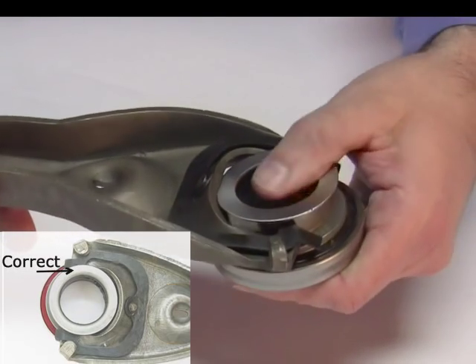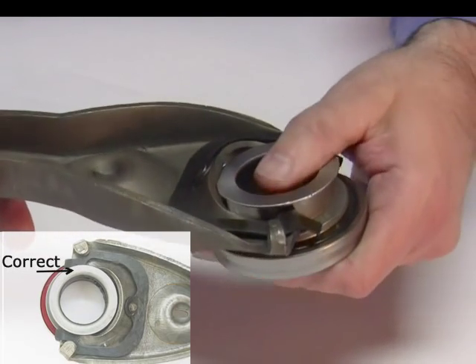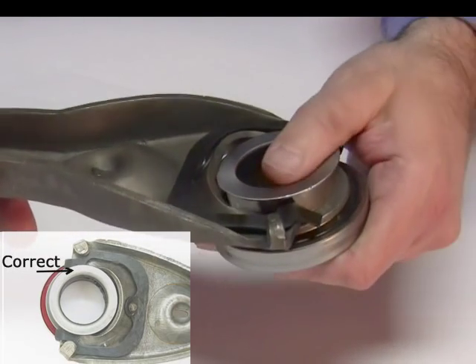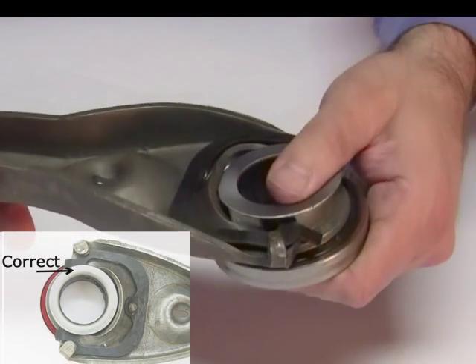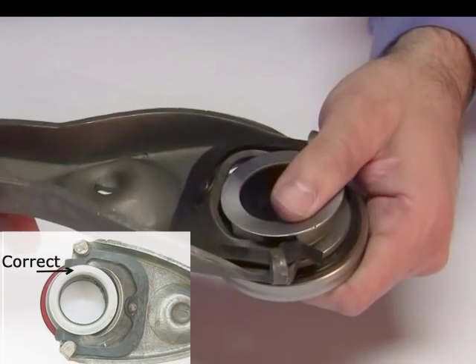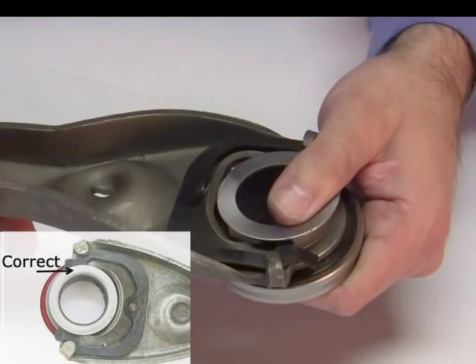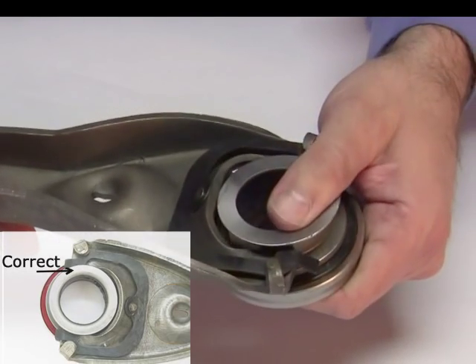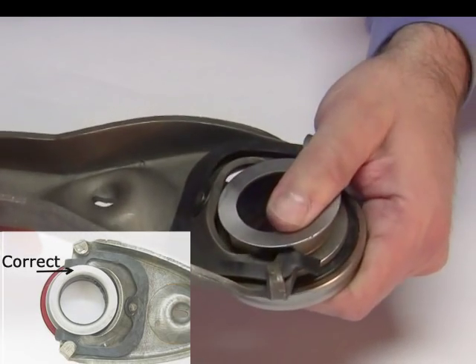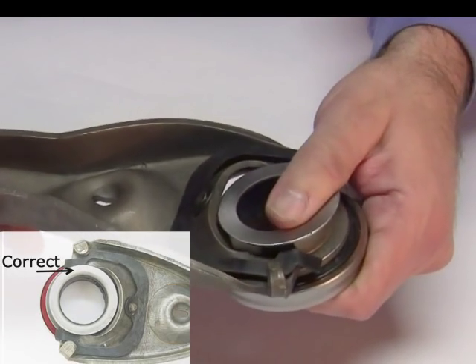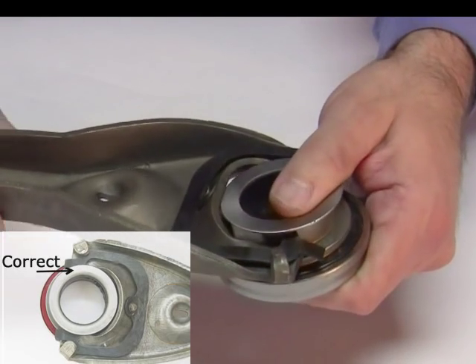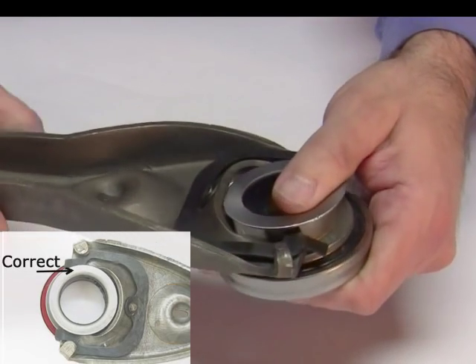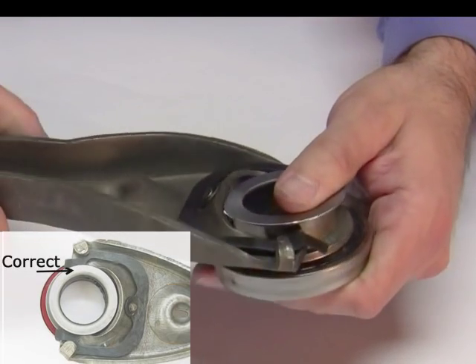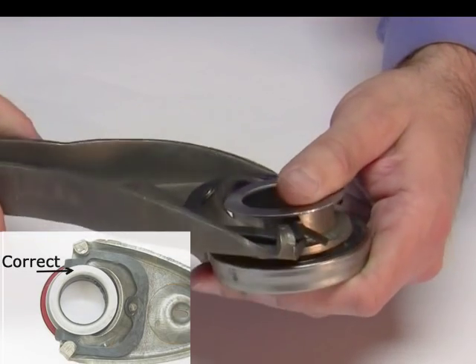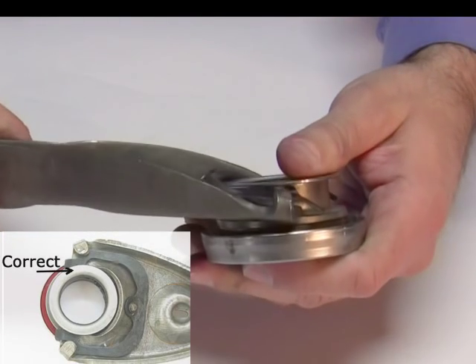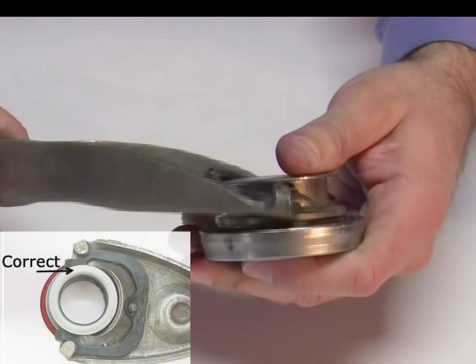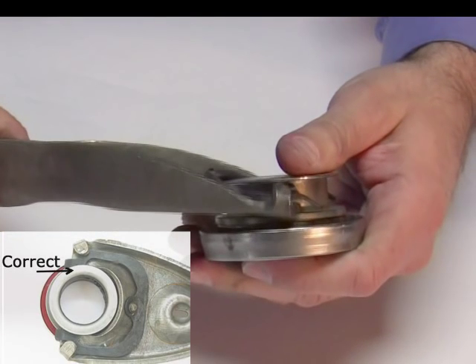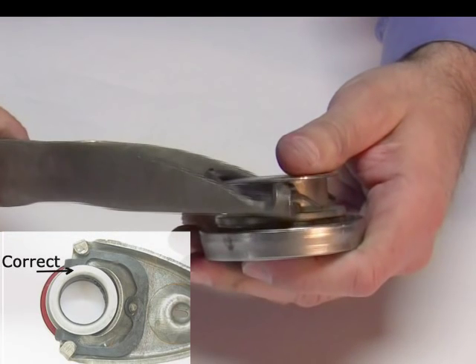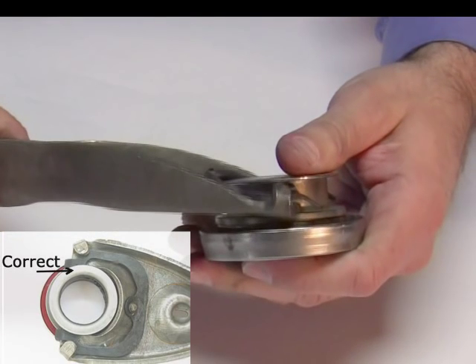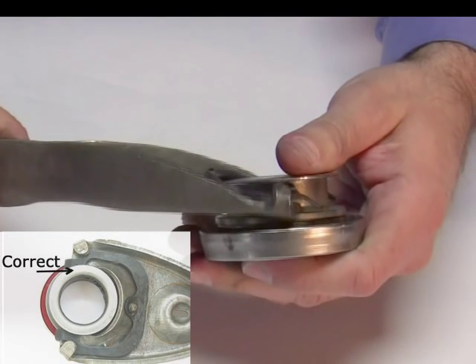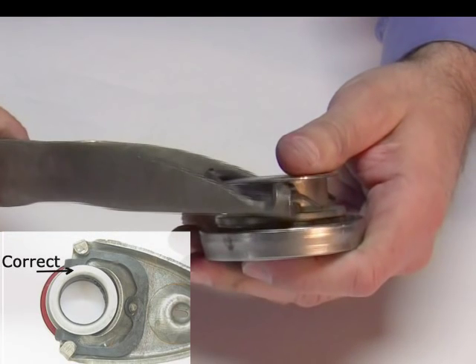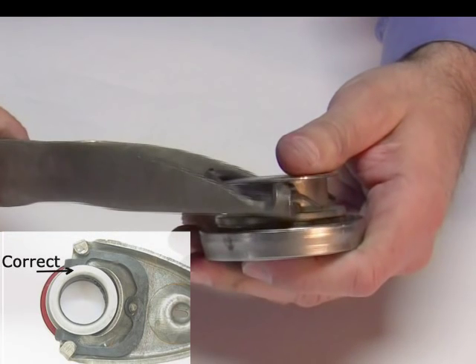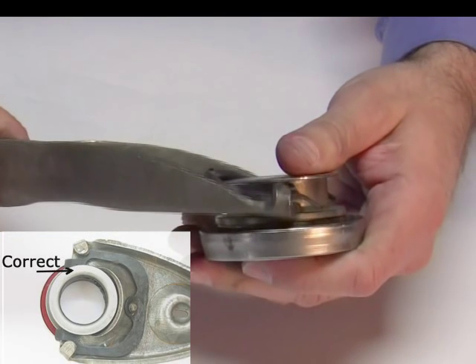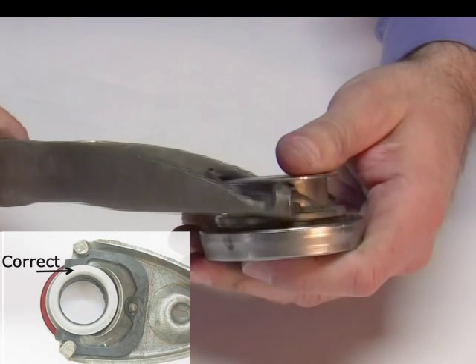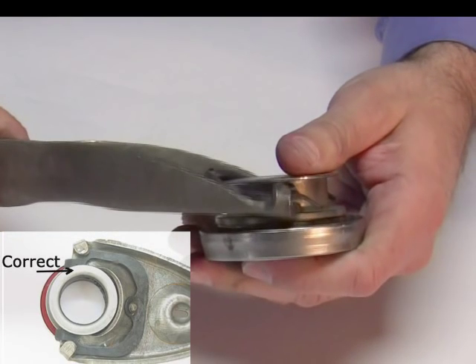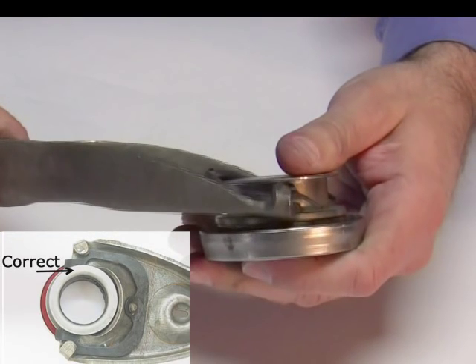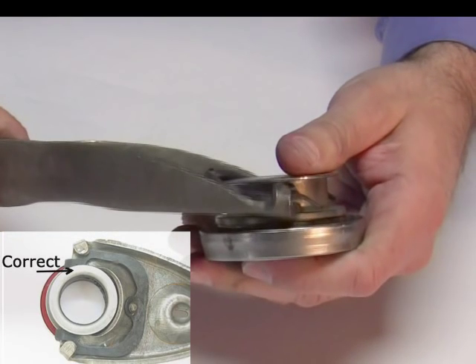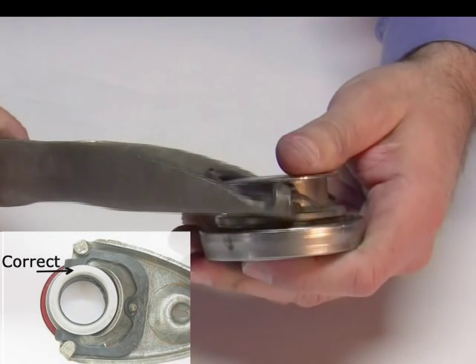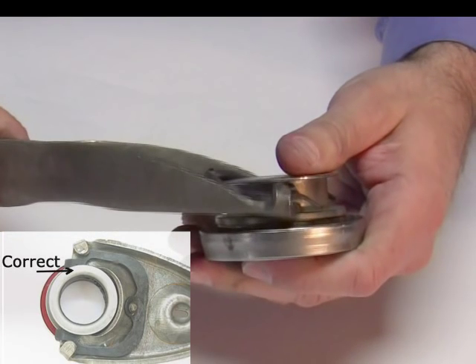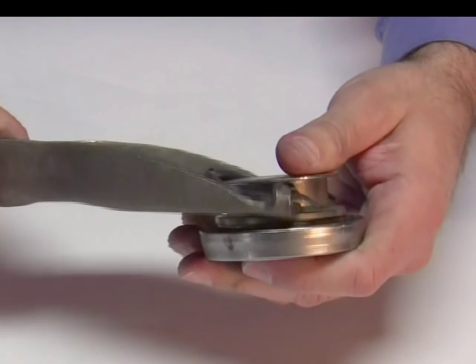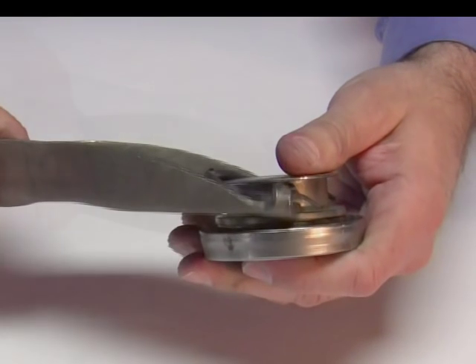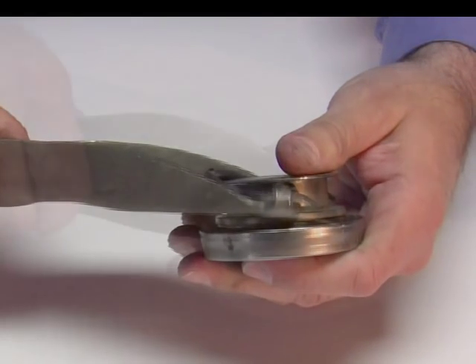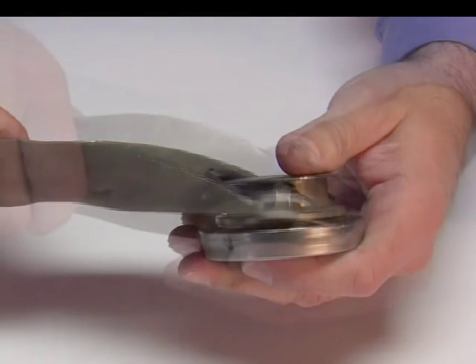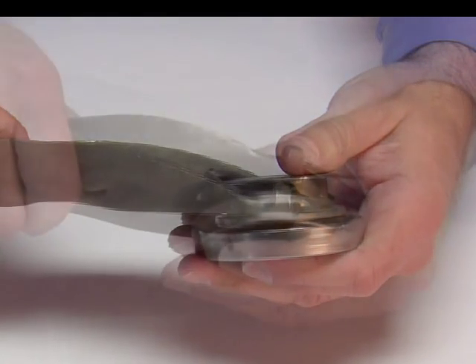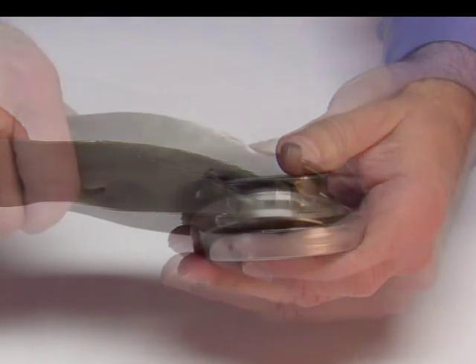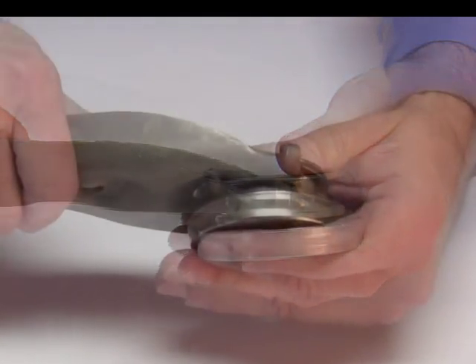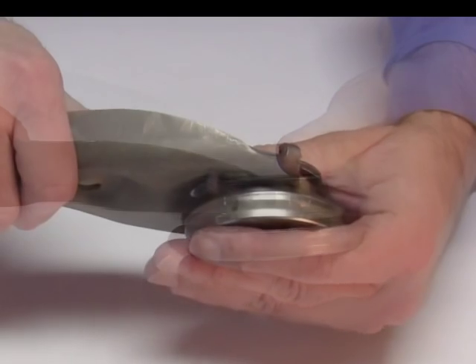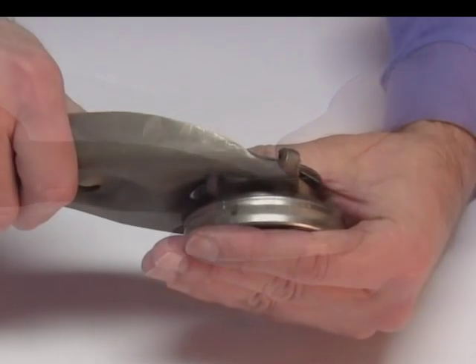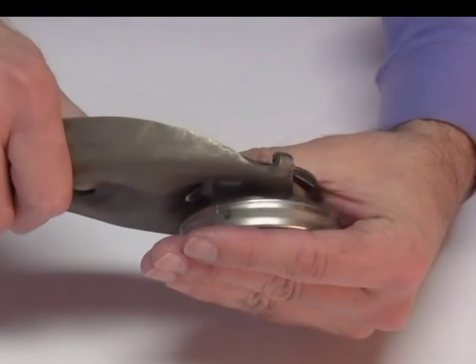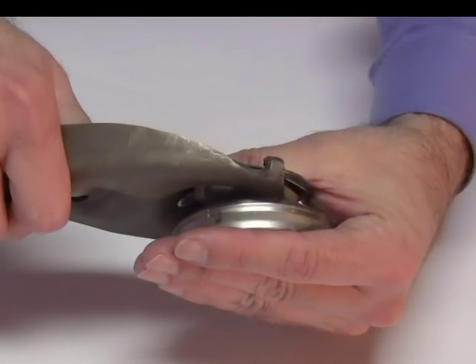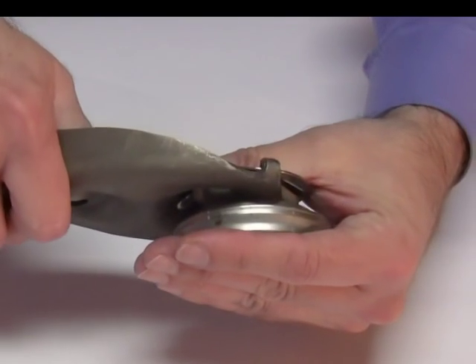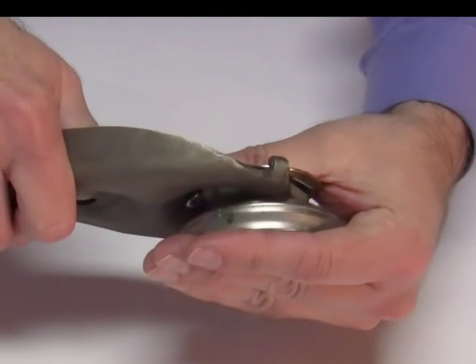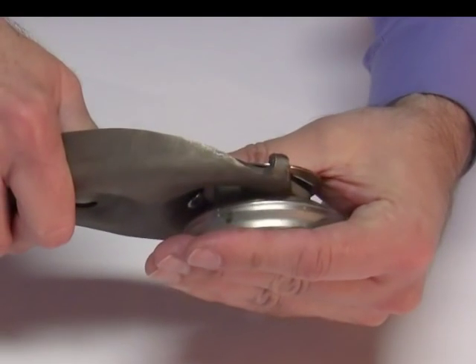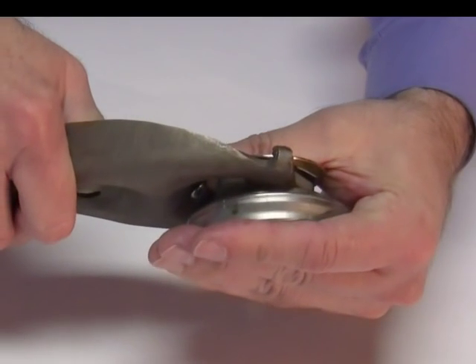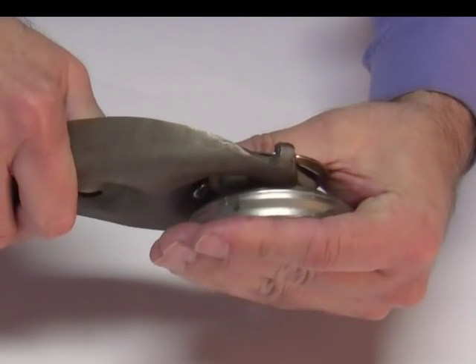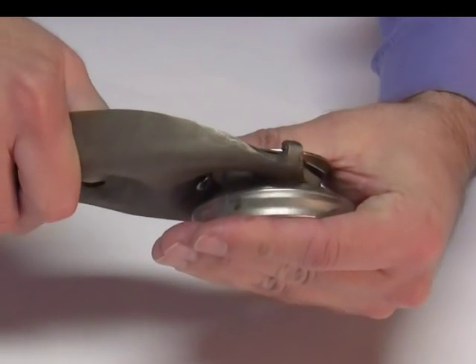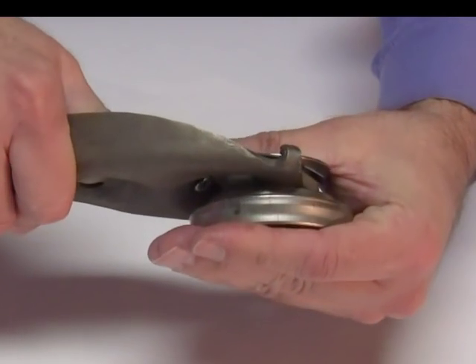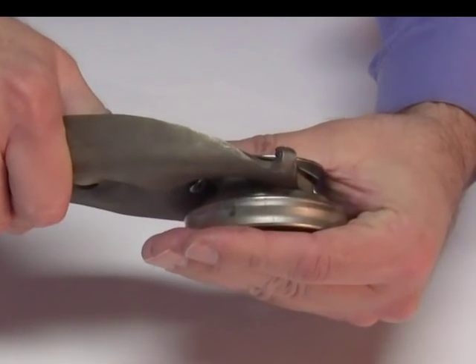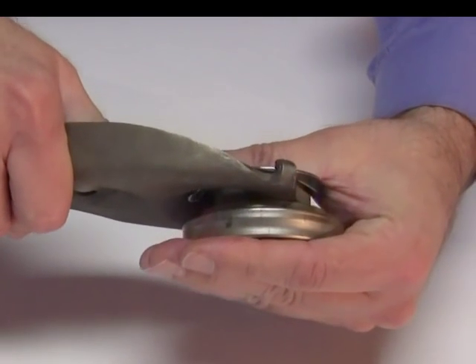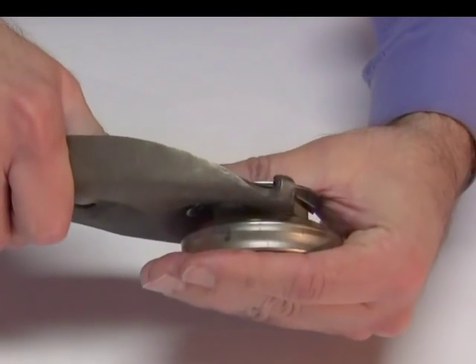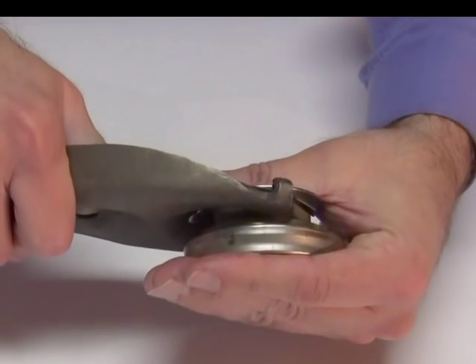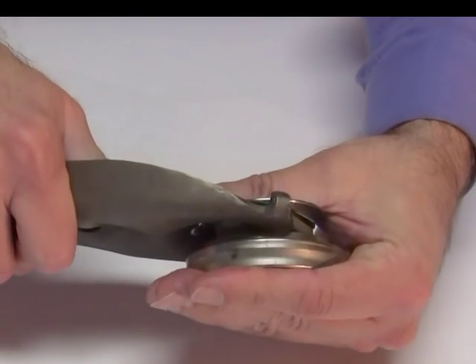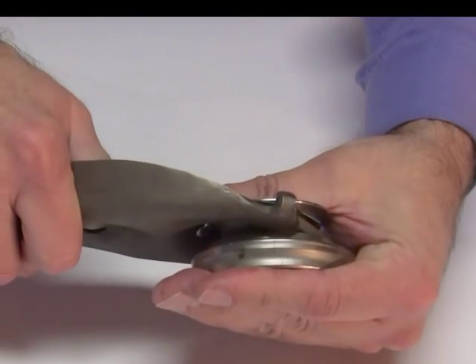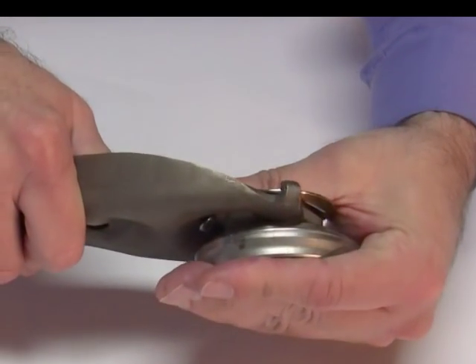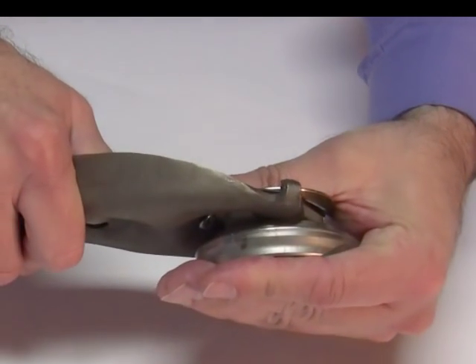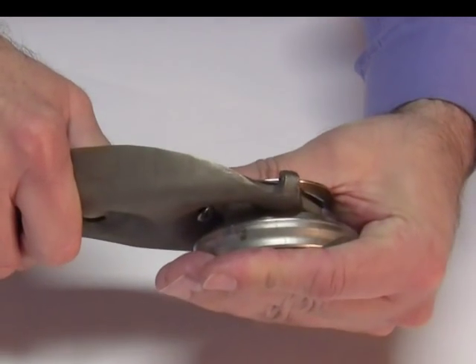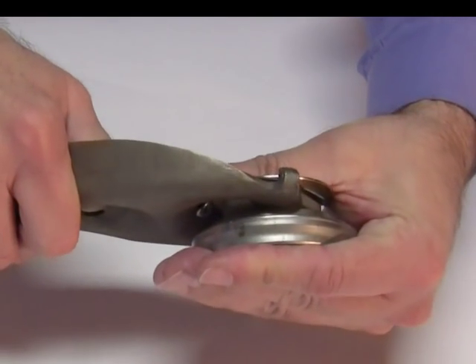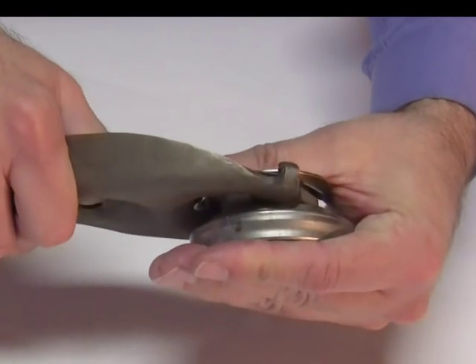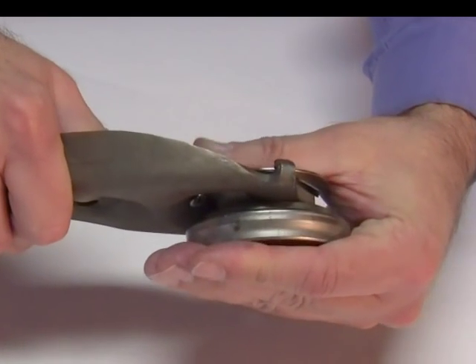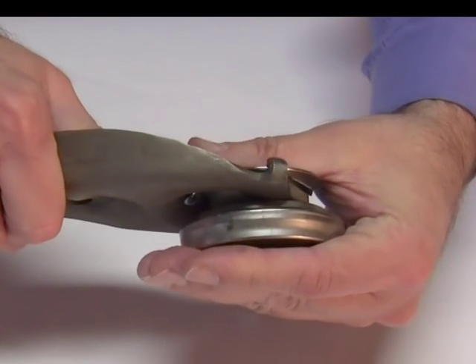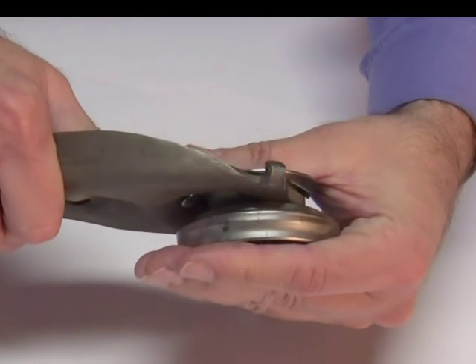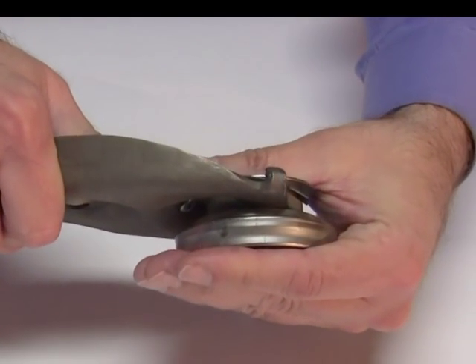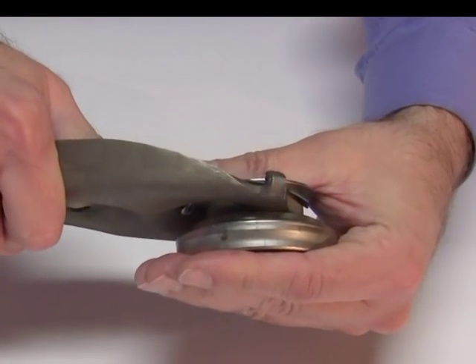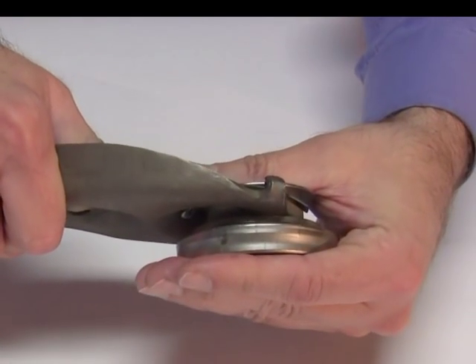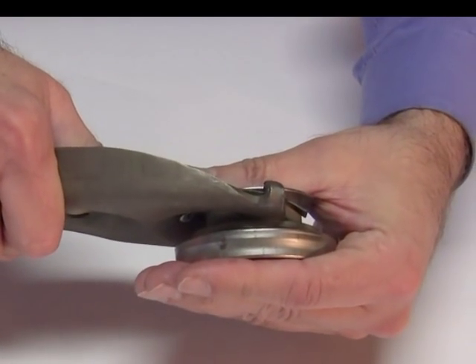Notice that the spring clip goes into the groove of the release bearing. Once it's installed correctly, the release bearing and the clutch fork are in direct contact.